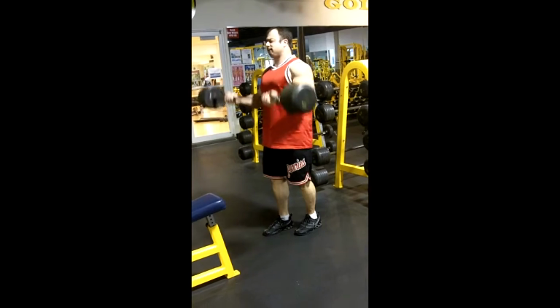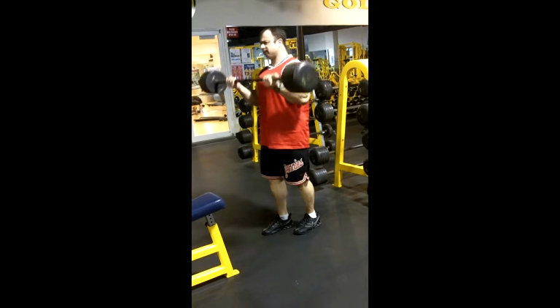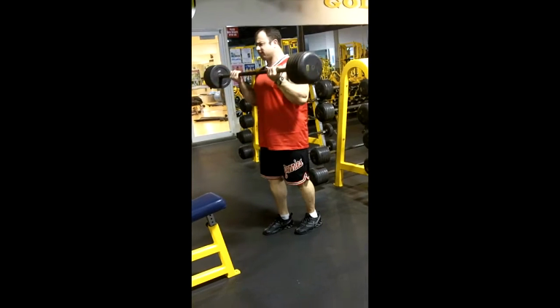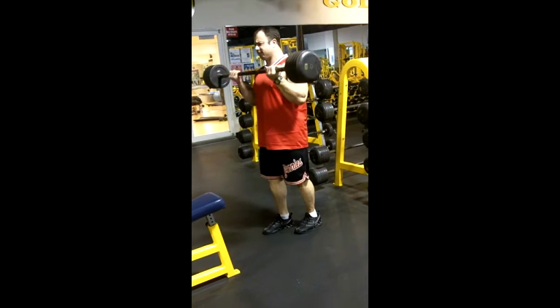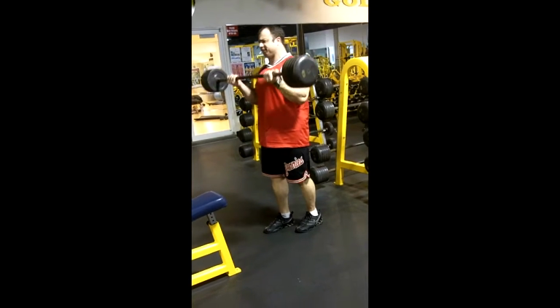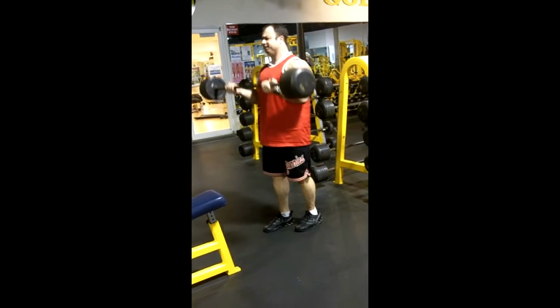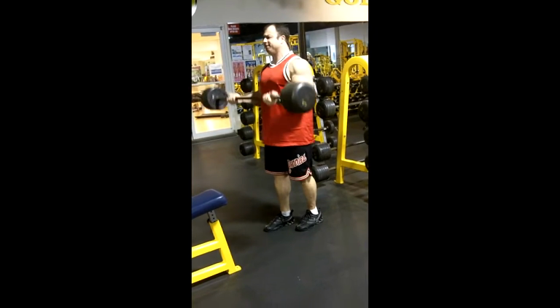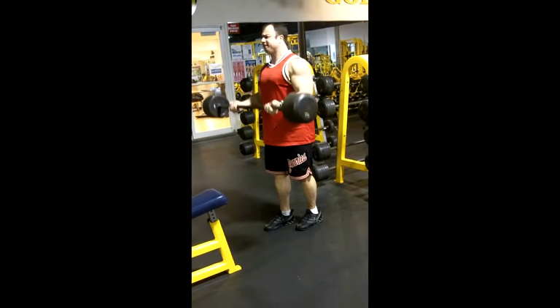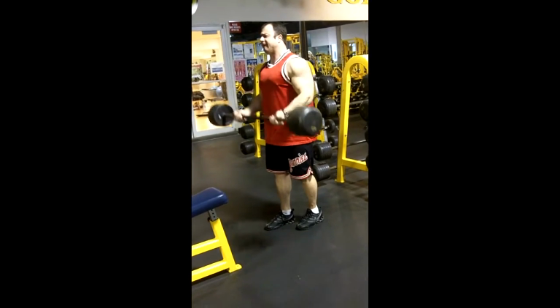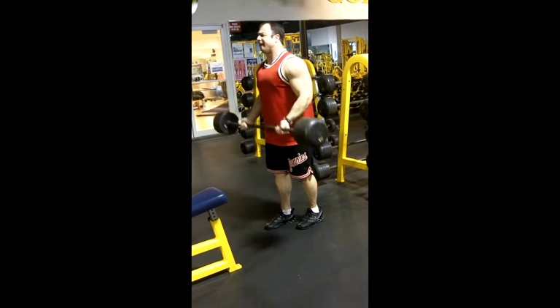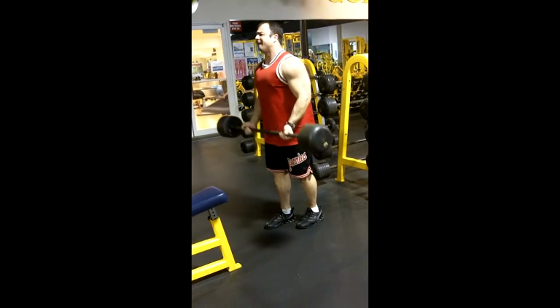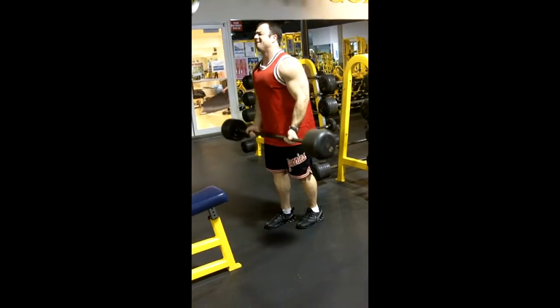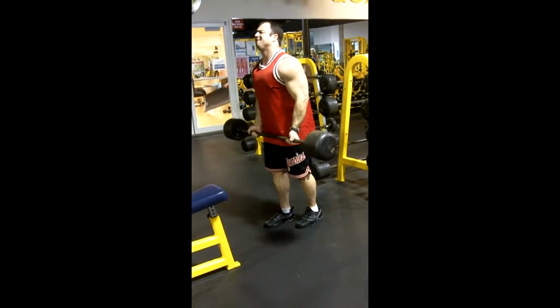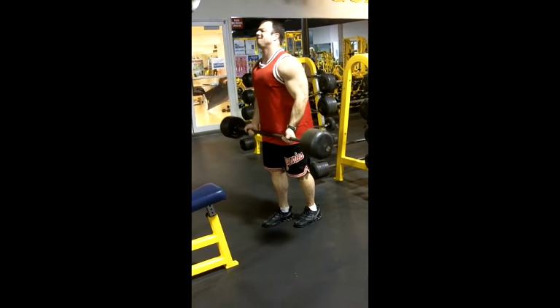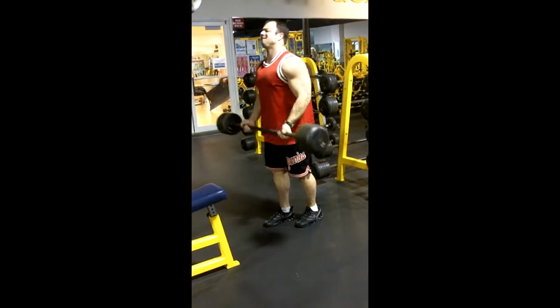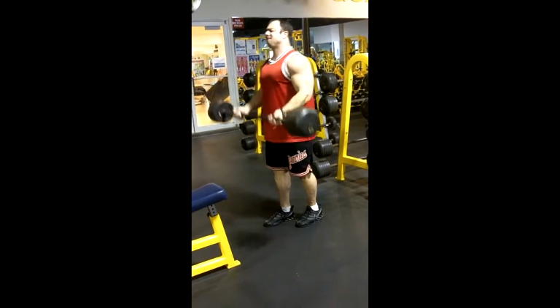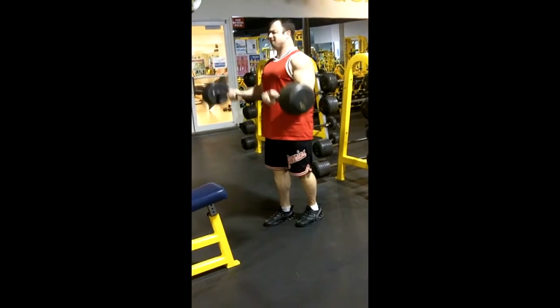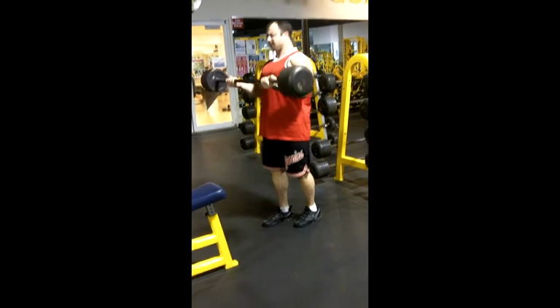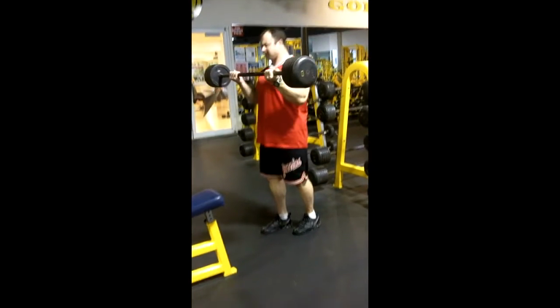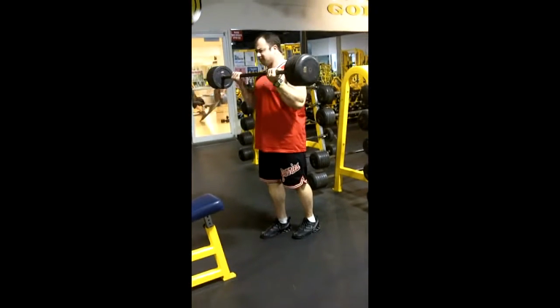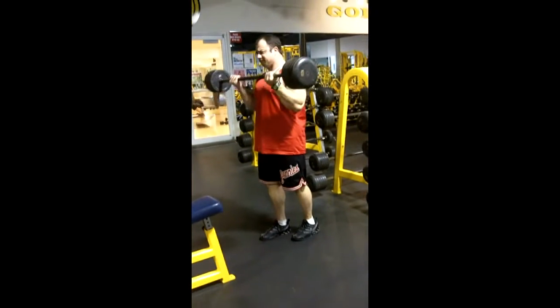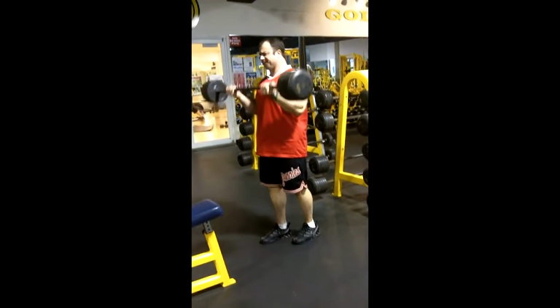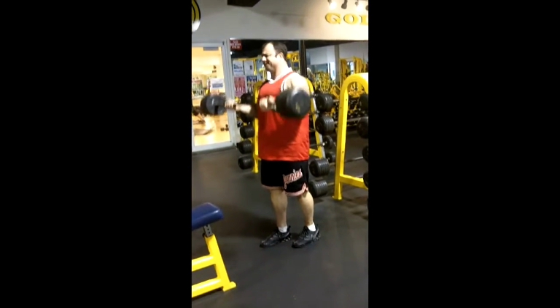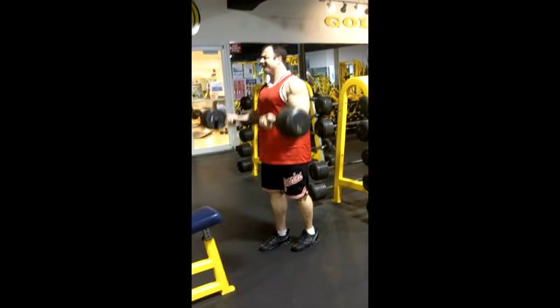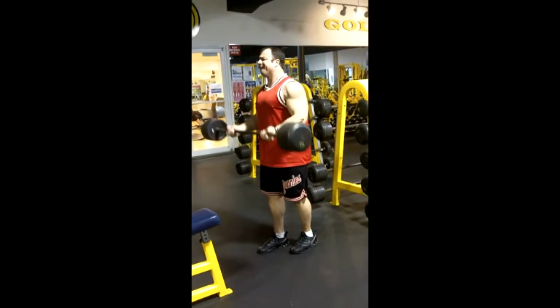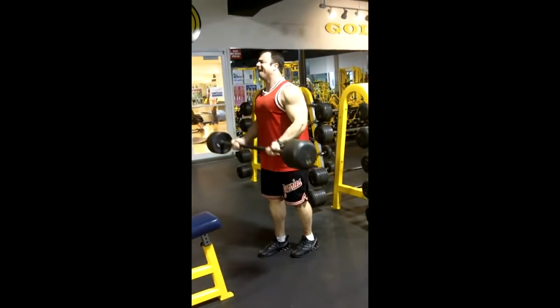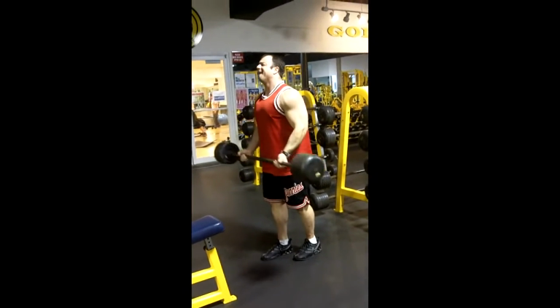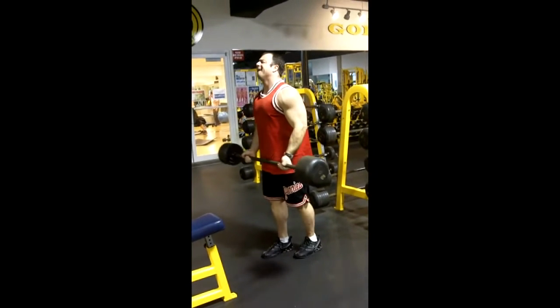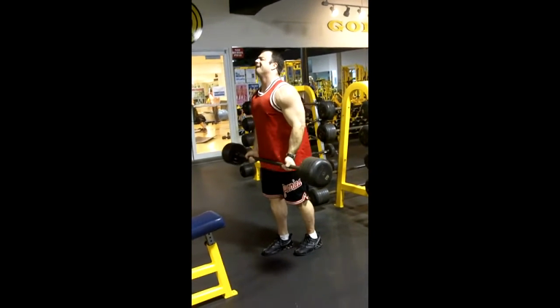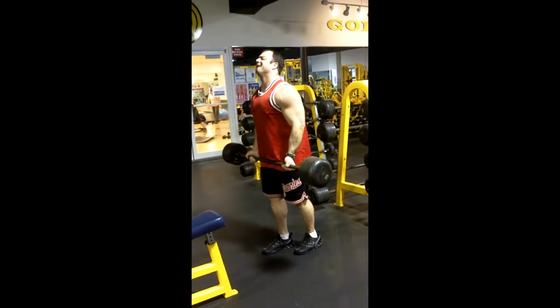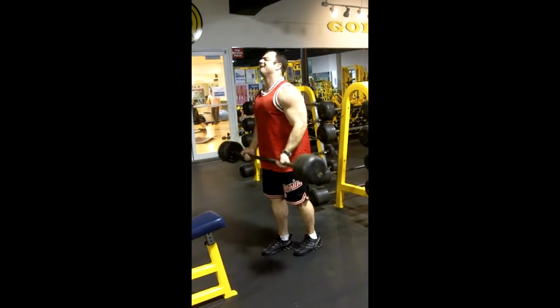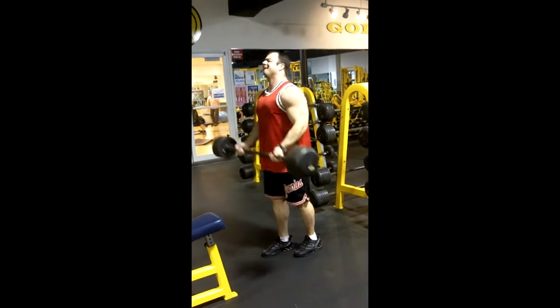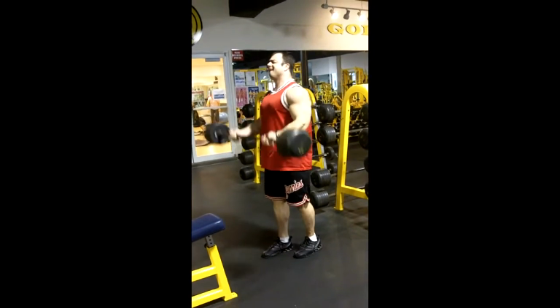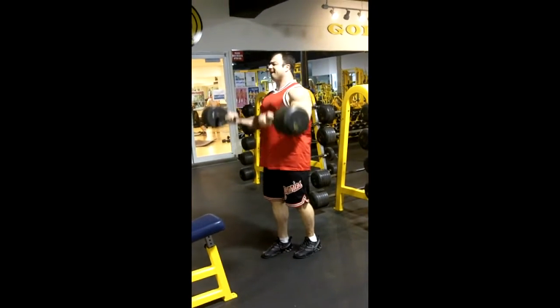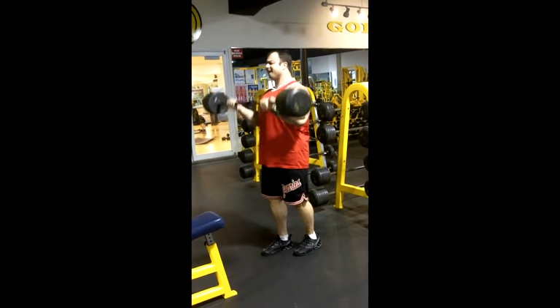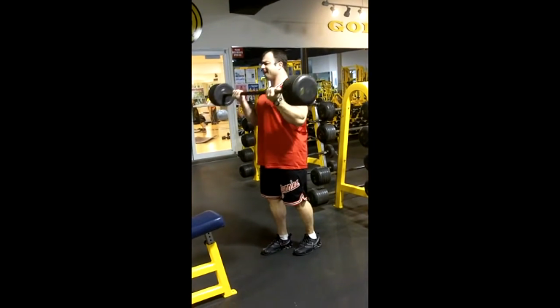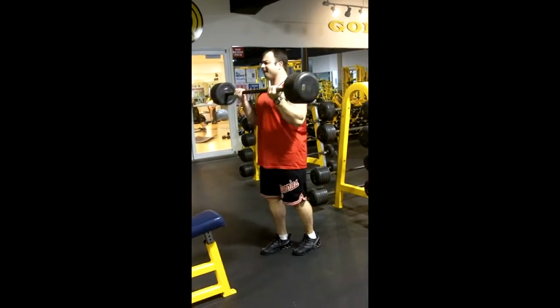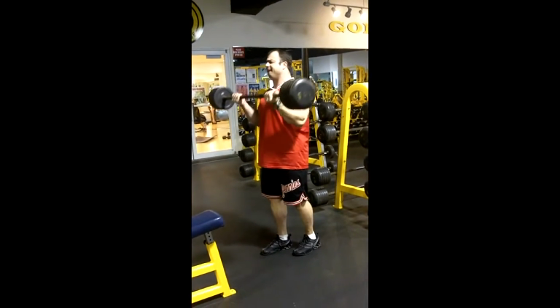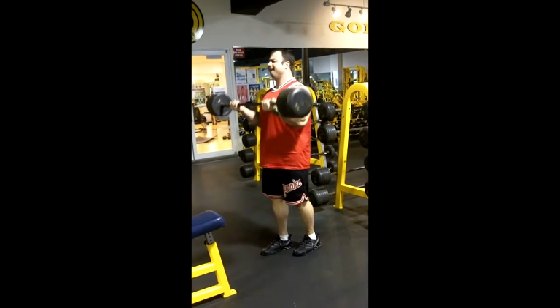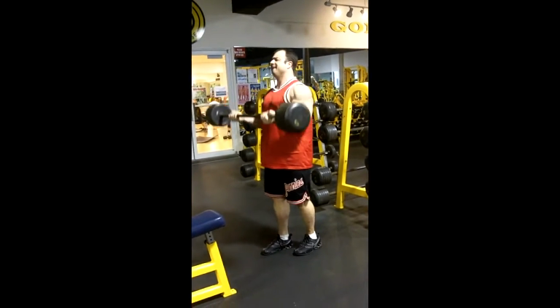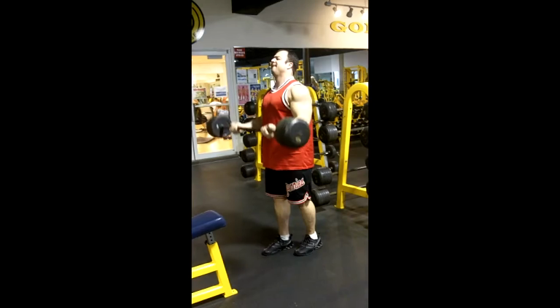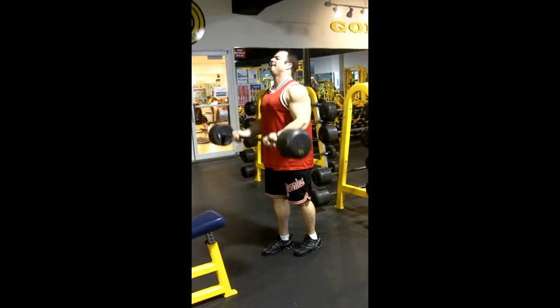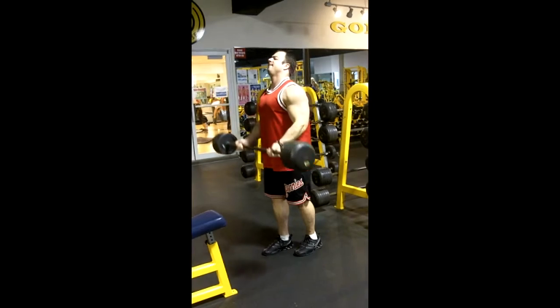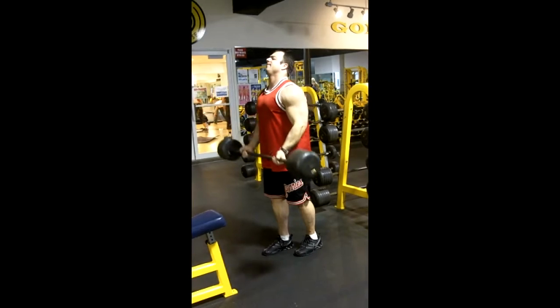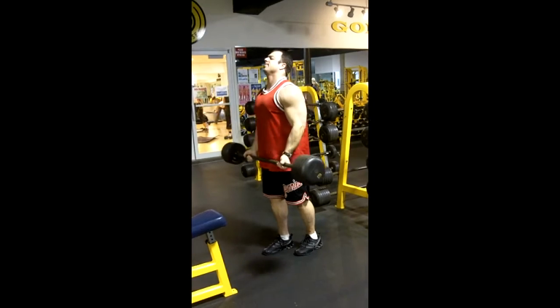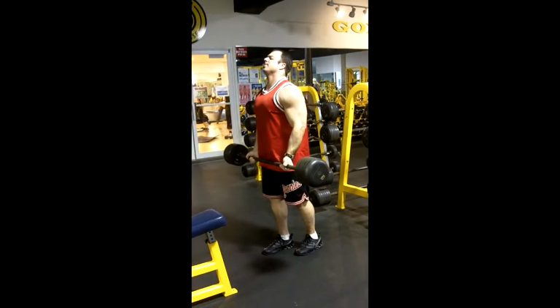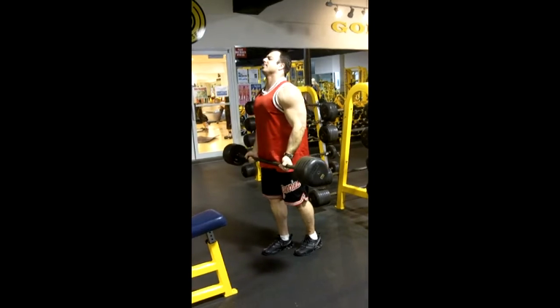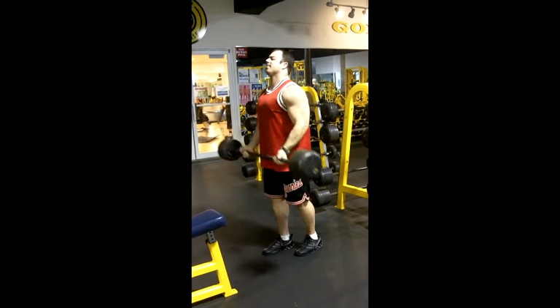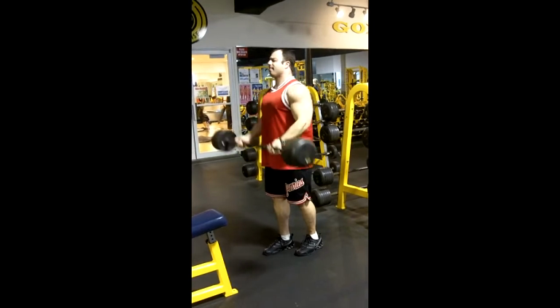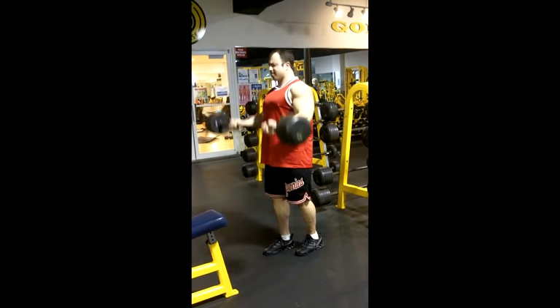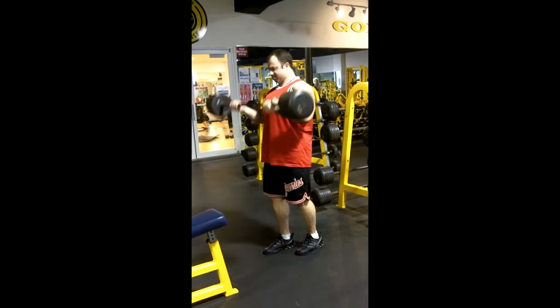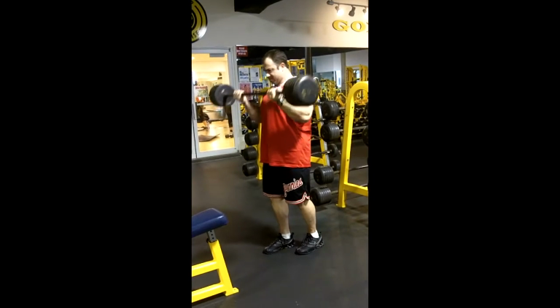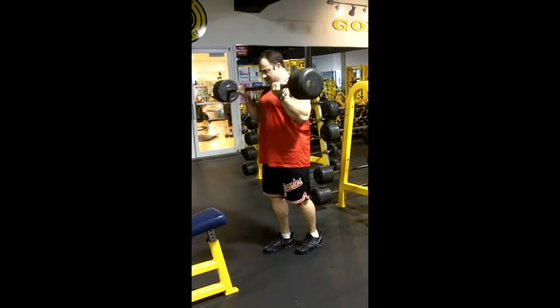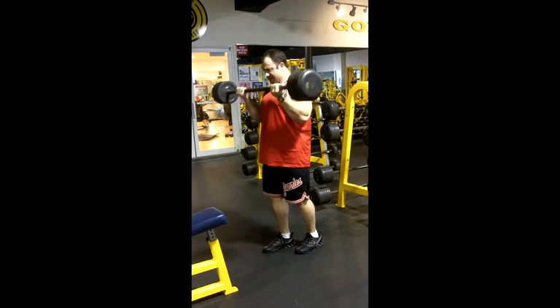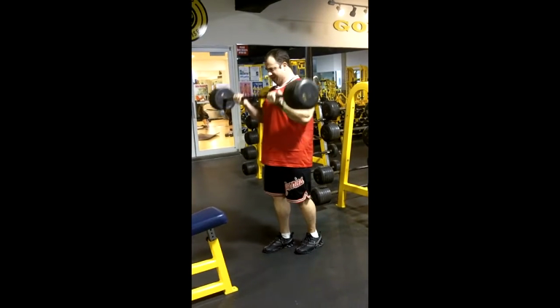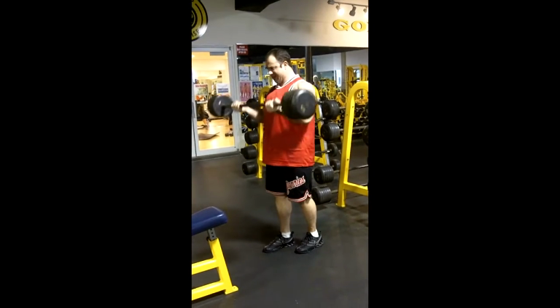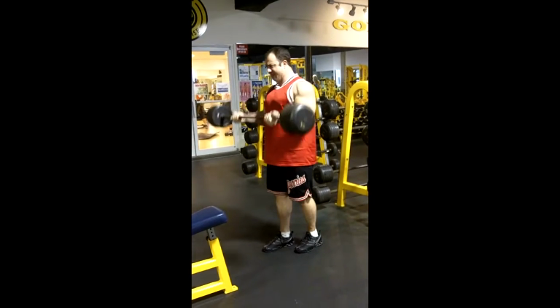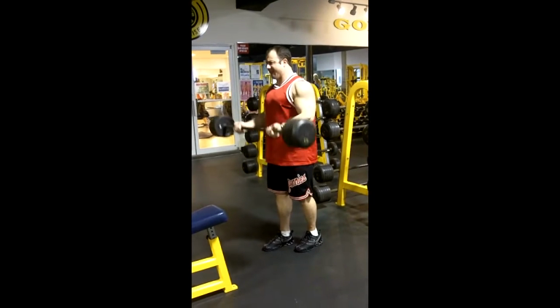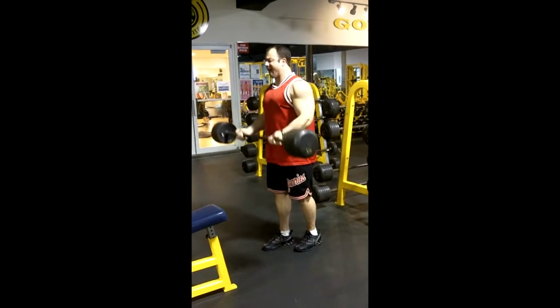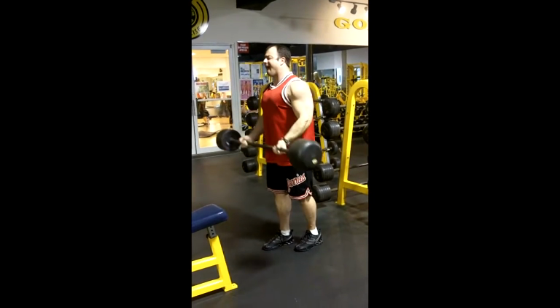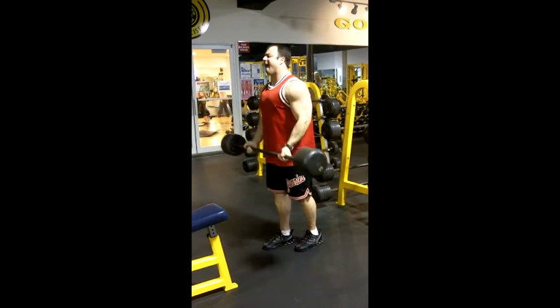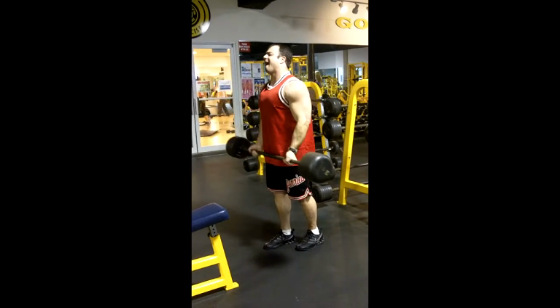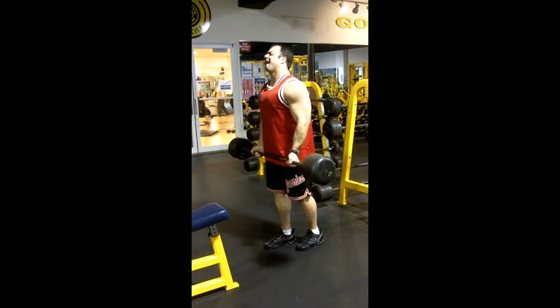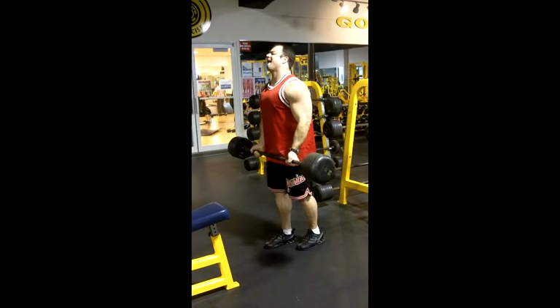With that straight bar curl, you want to have about a medium grip, which will be about shoulder width apart, keeping a firm grip on the bar — the whole hand on there.